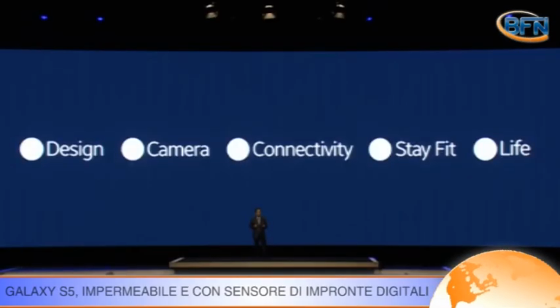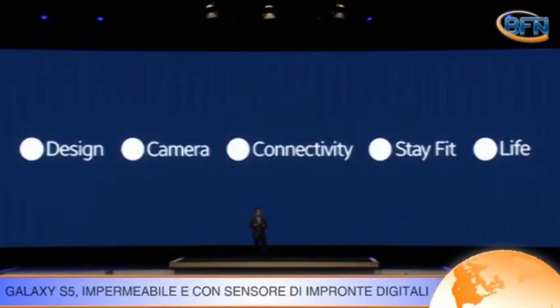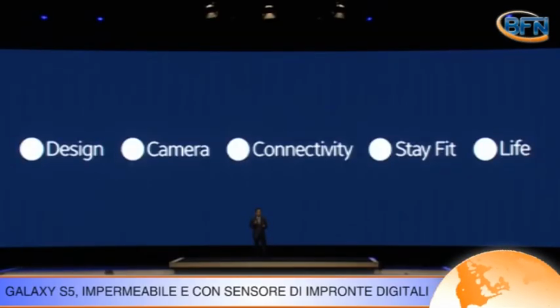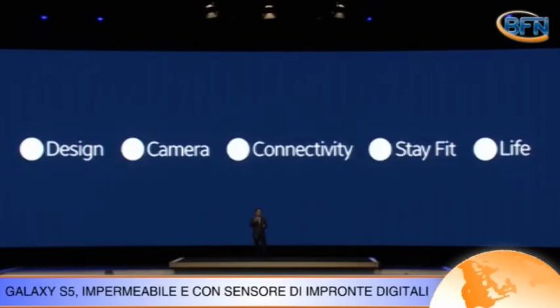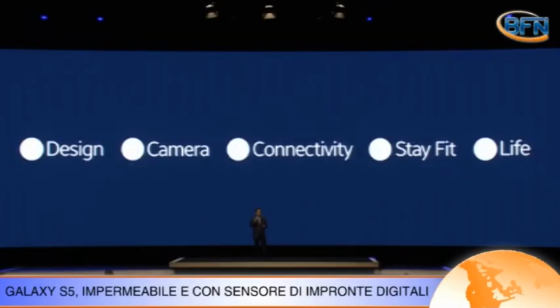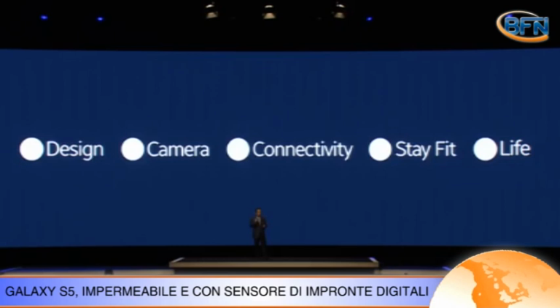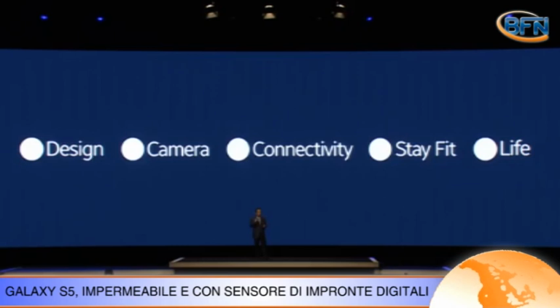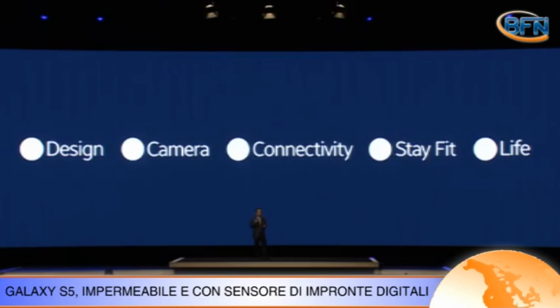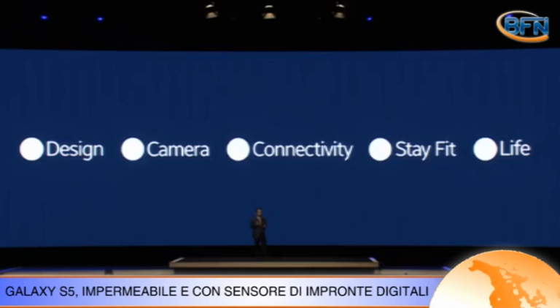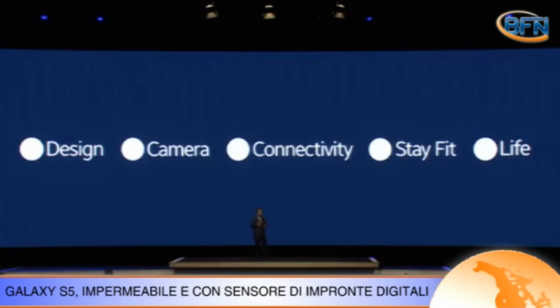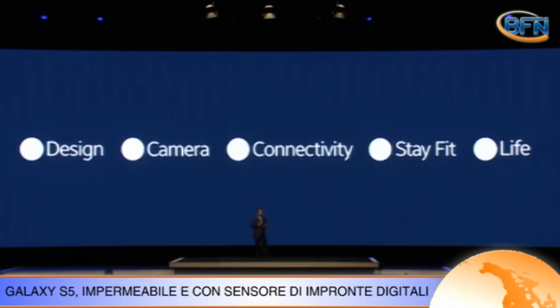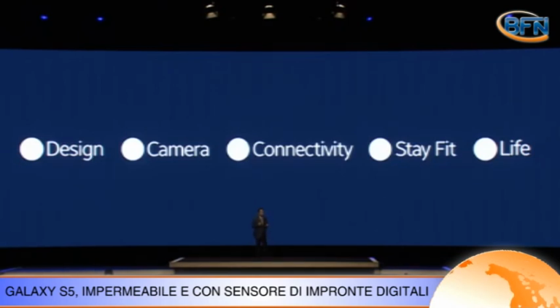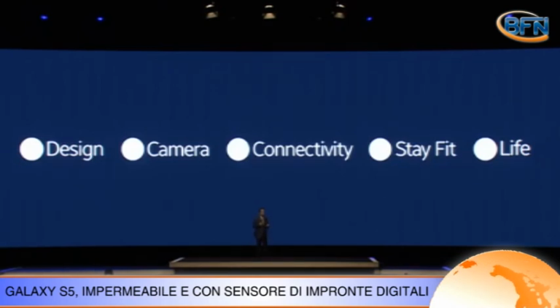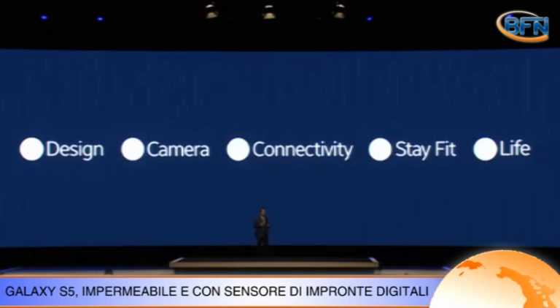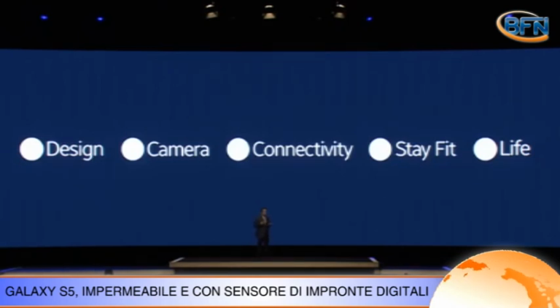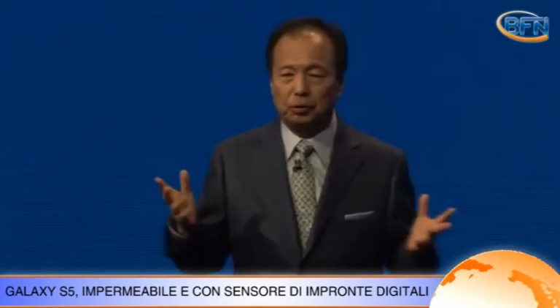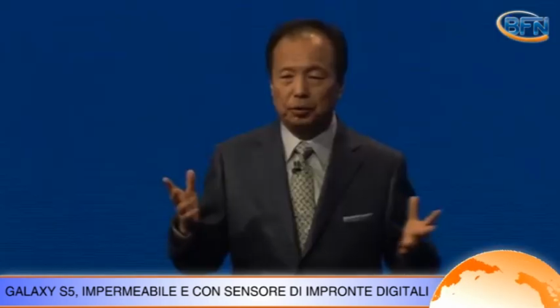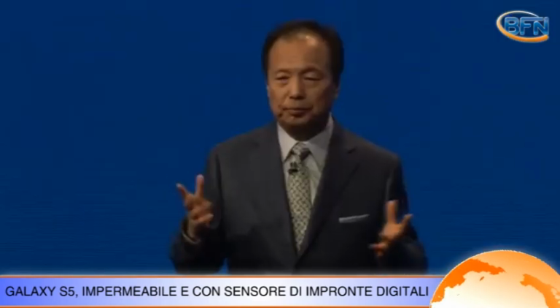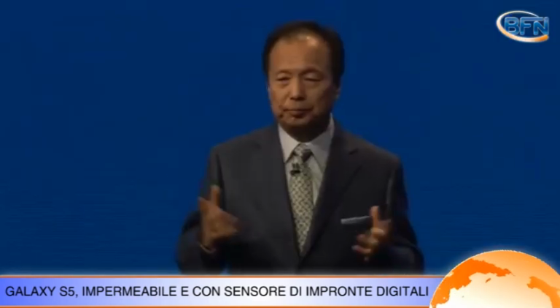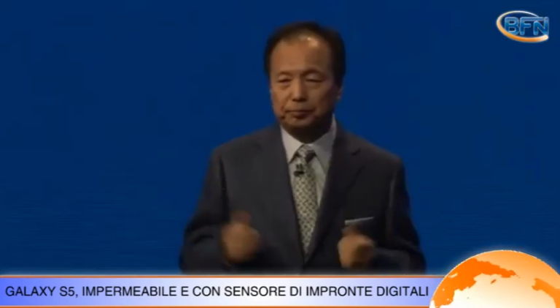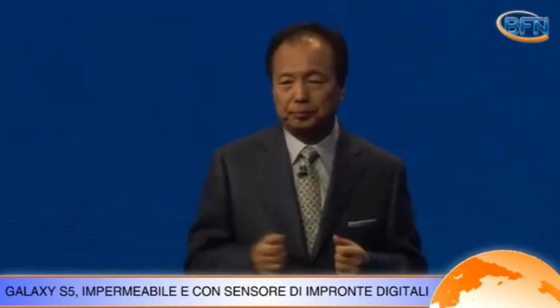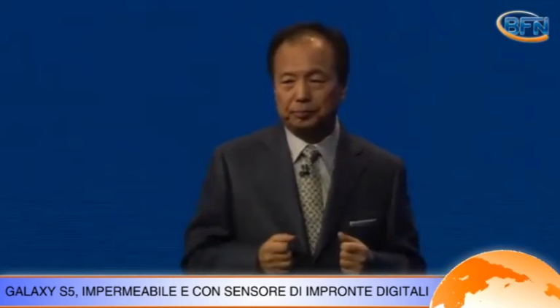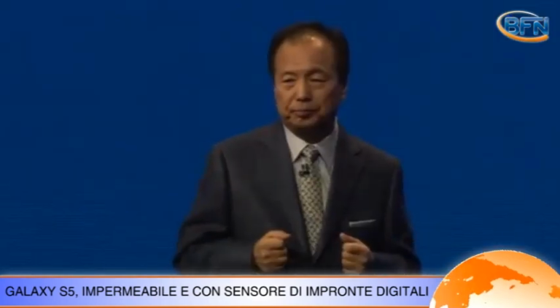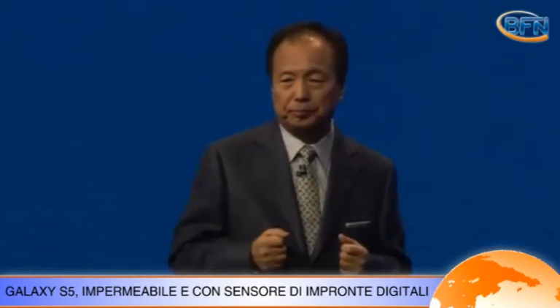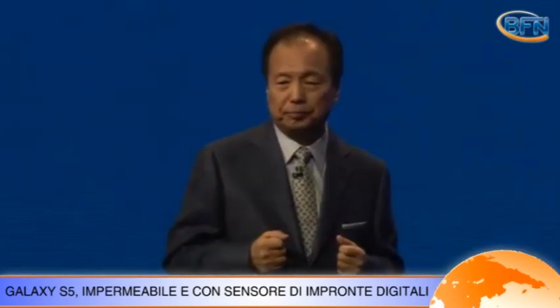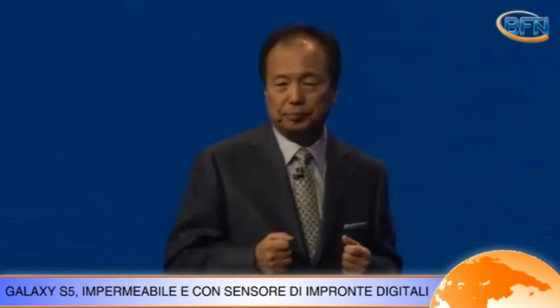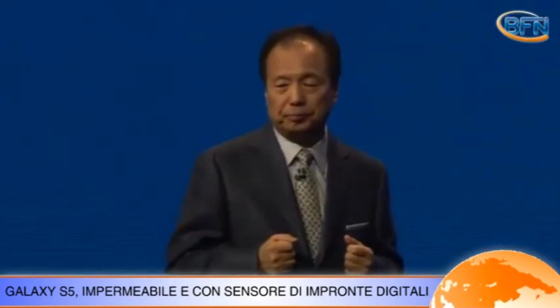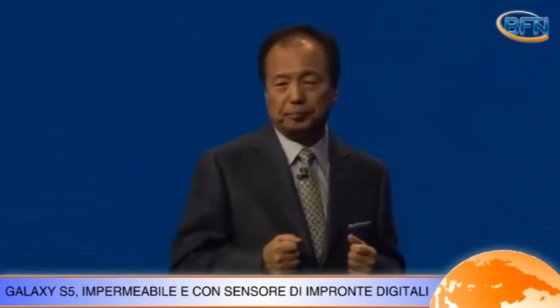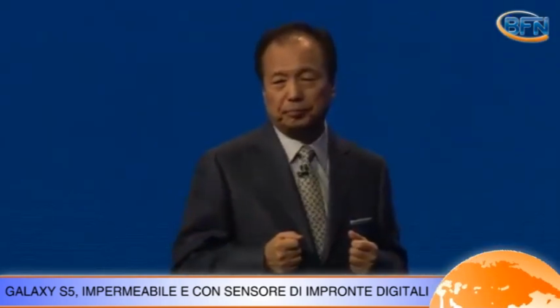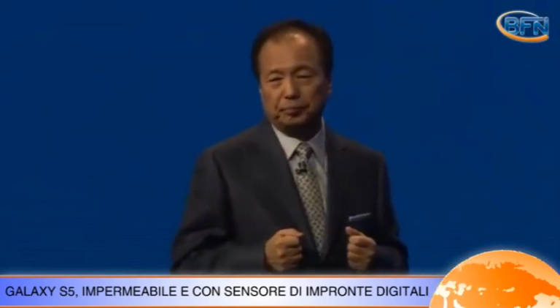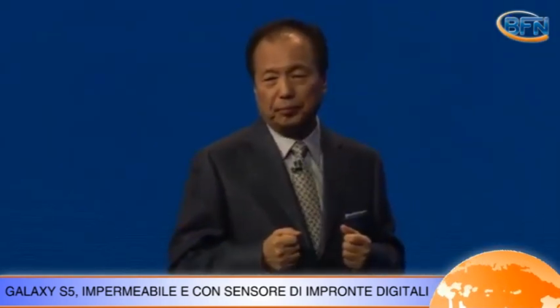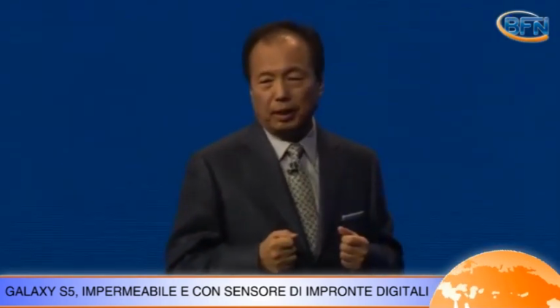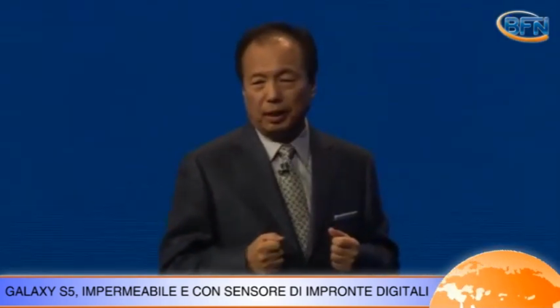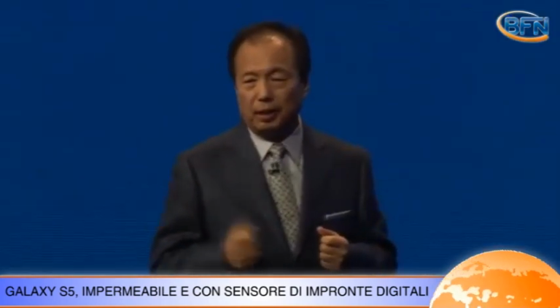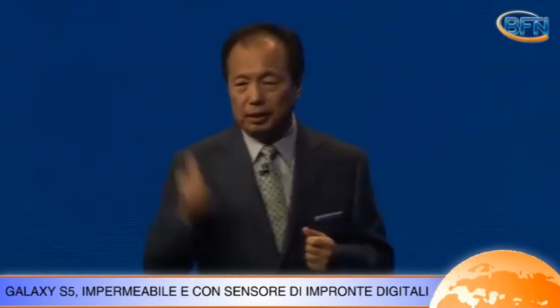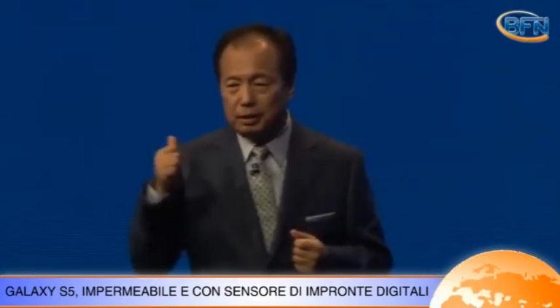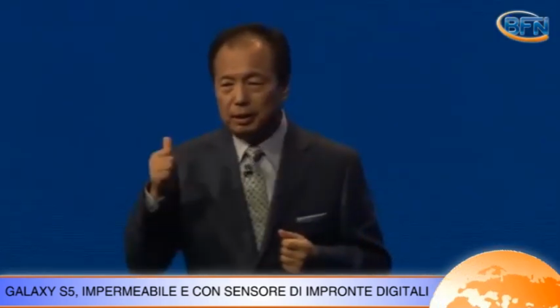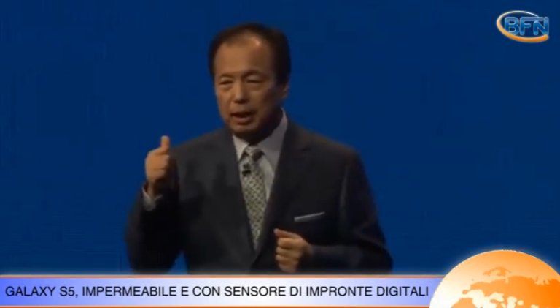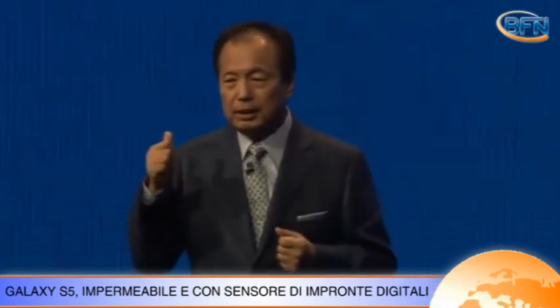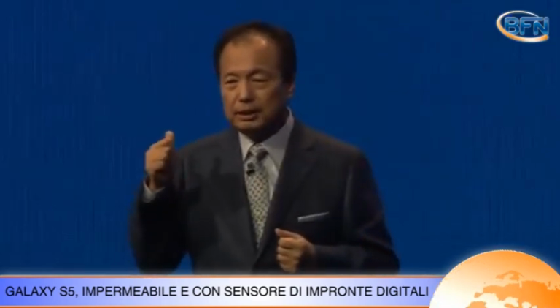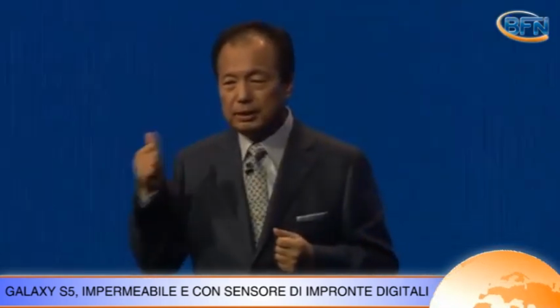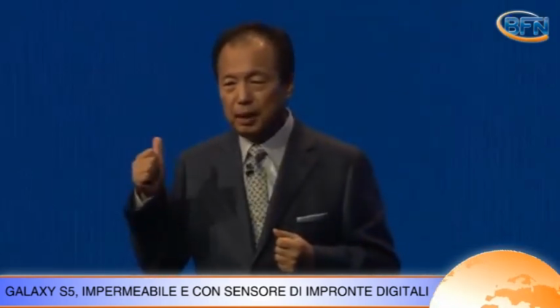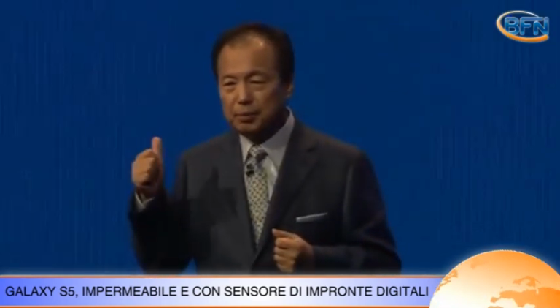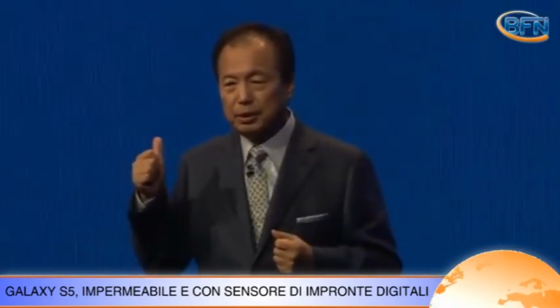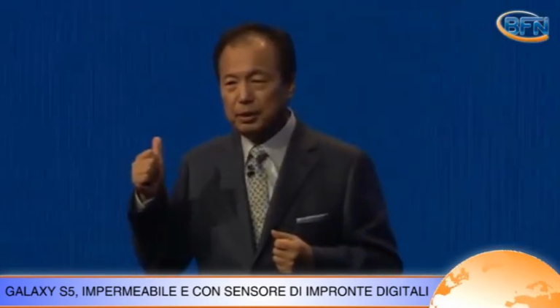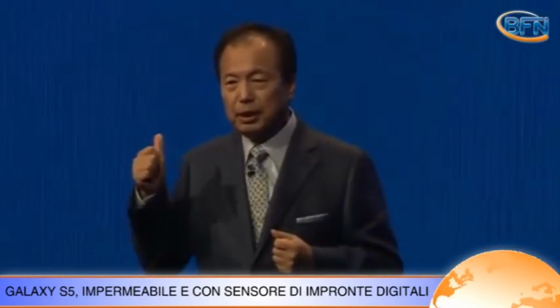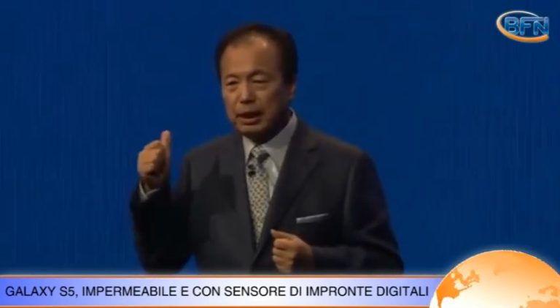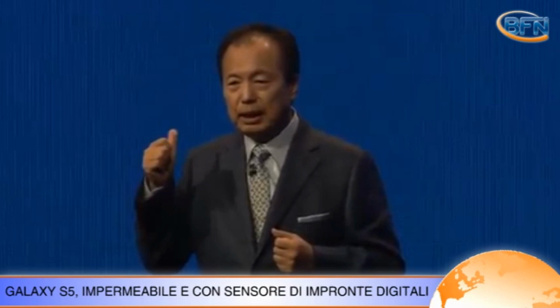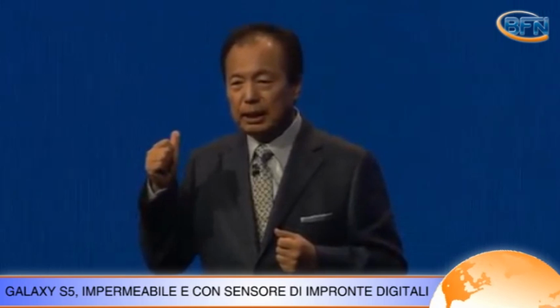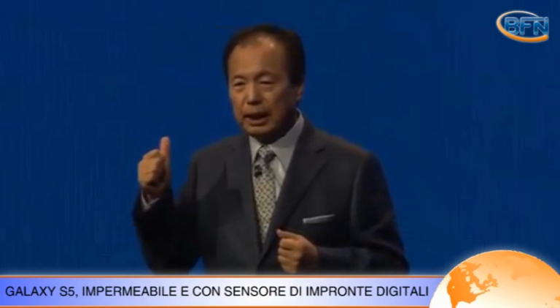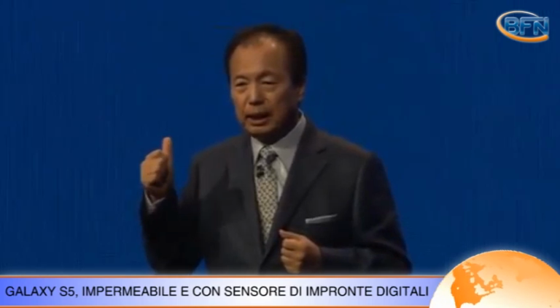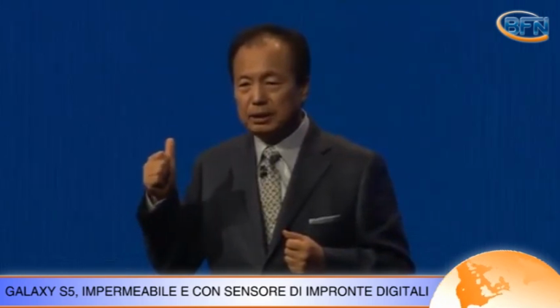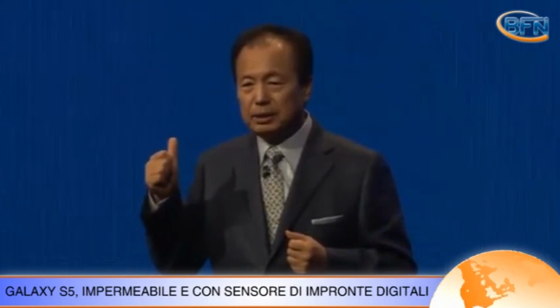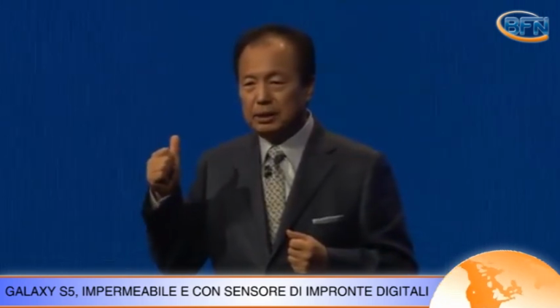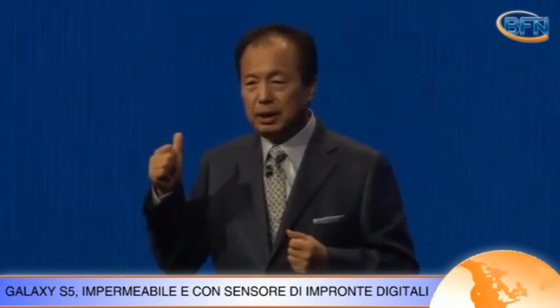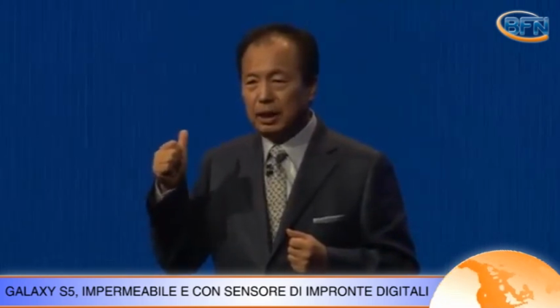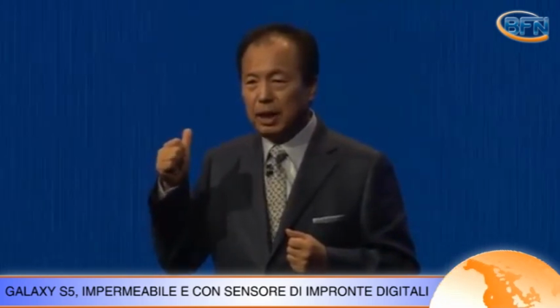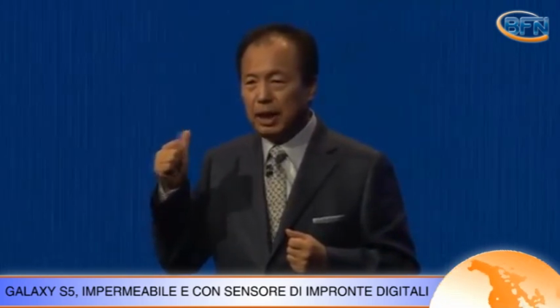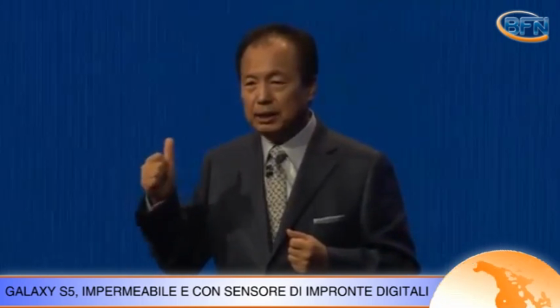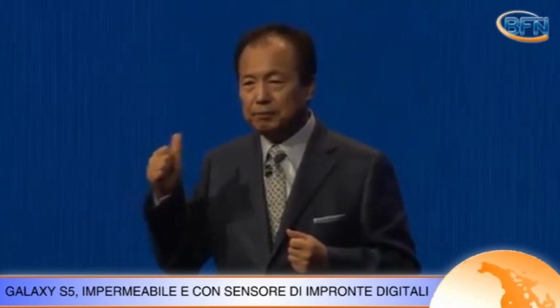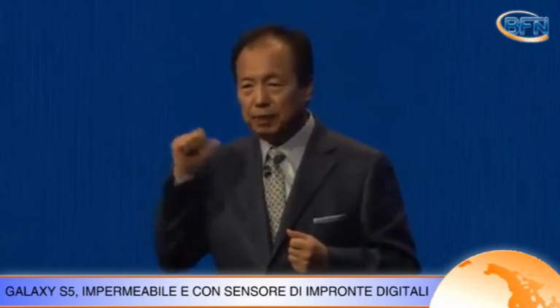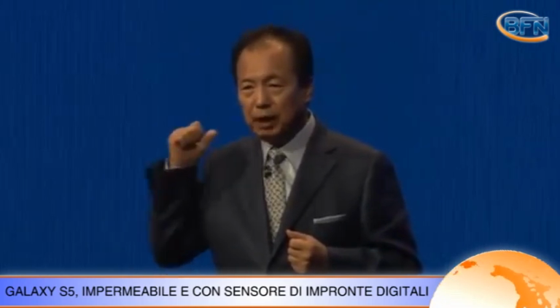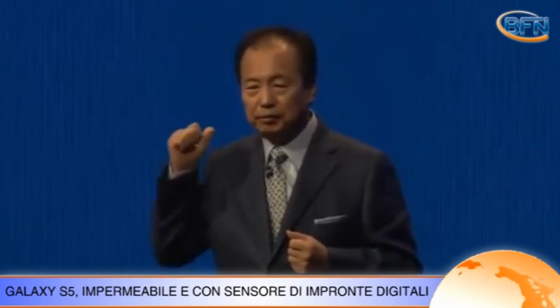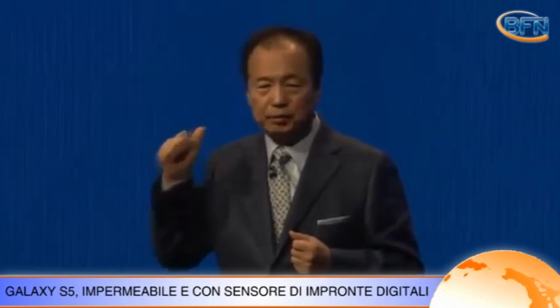I will not make you wait any longer — here is the Samsung Galaxy S5.